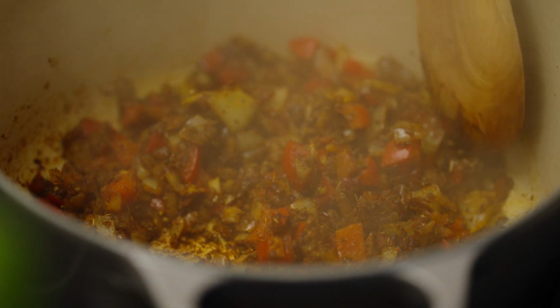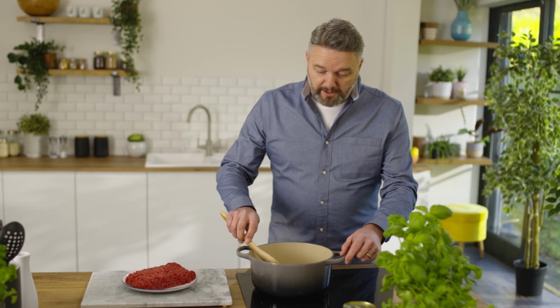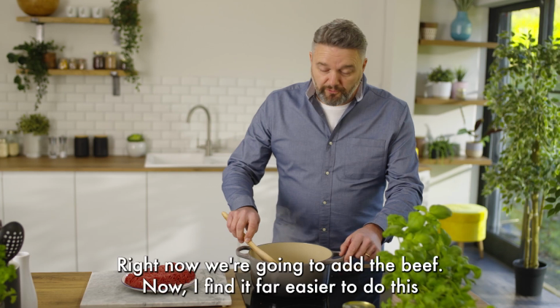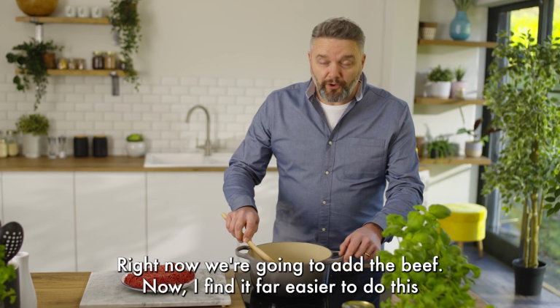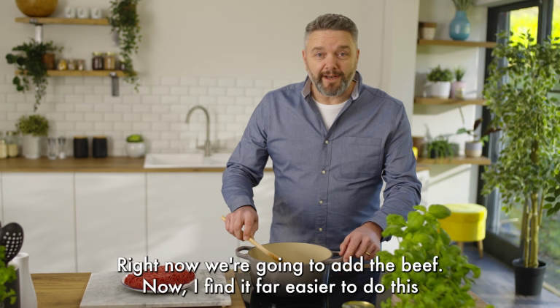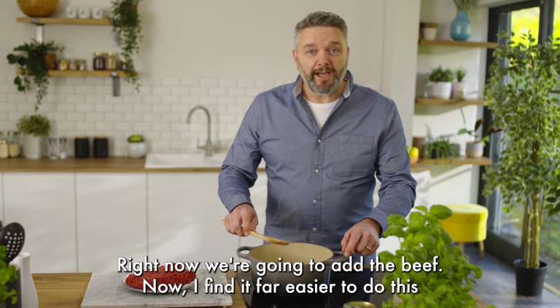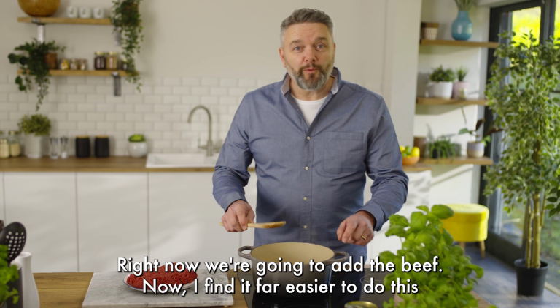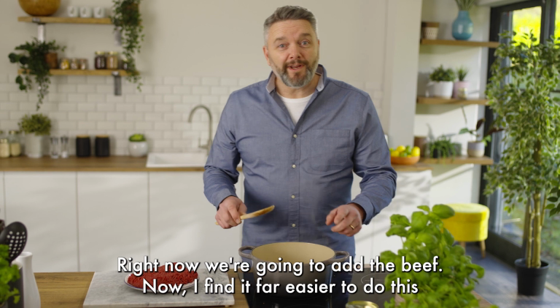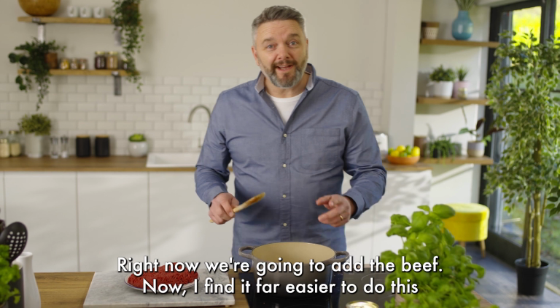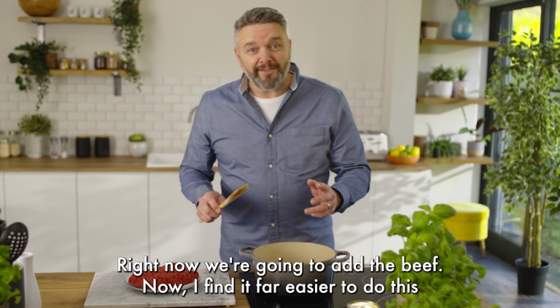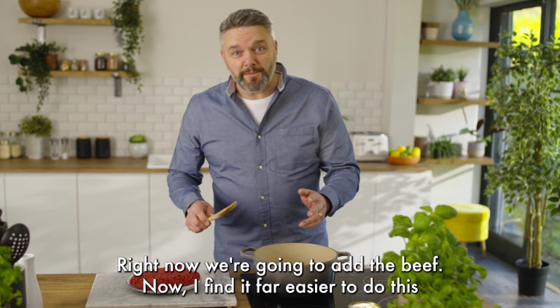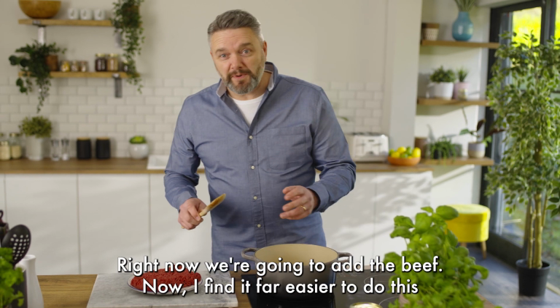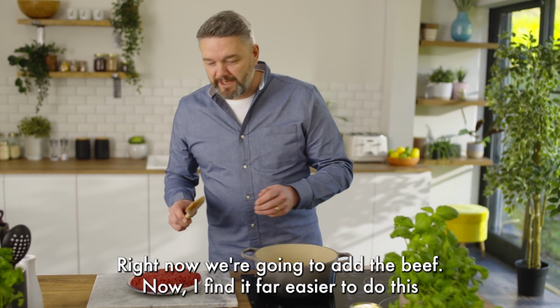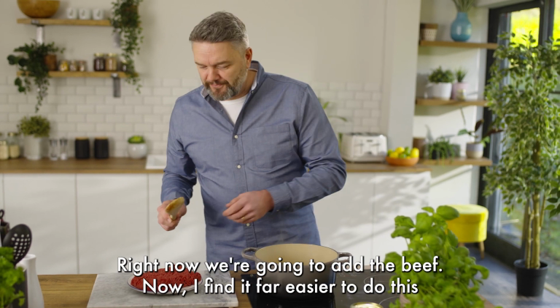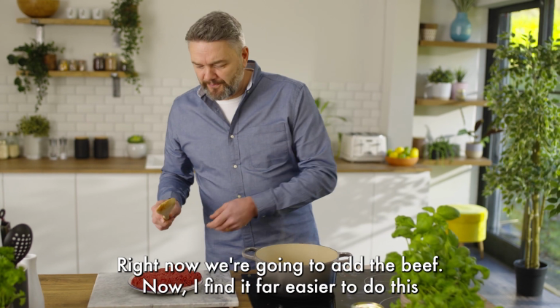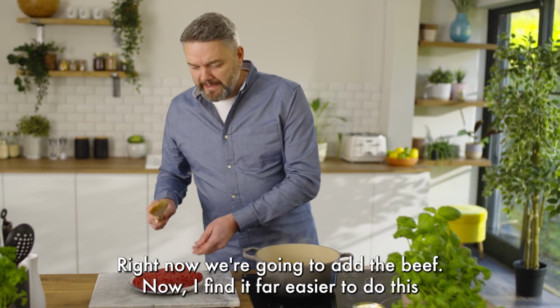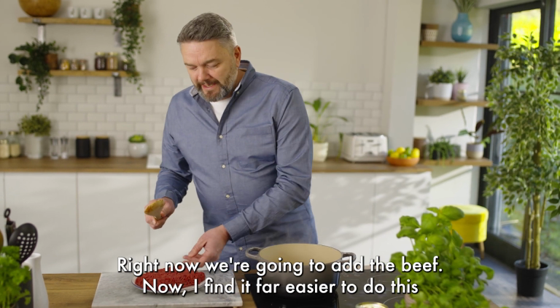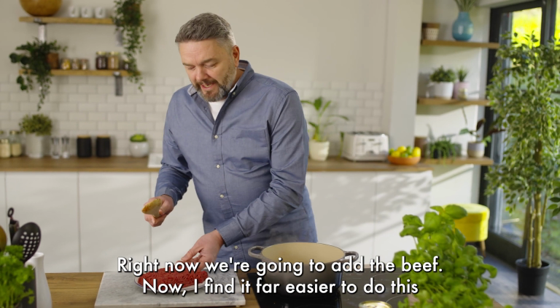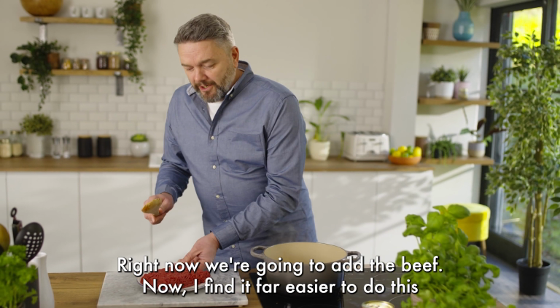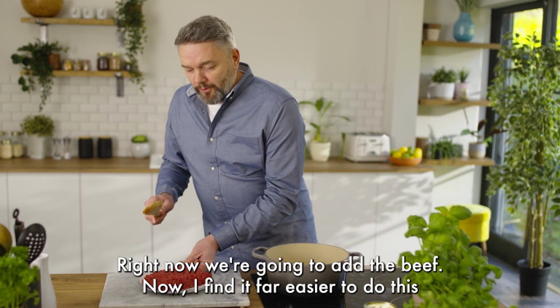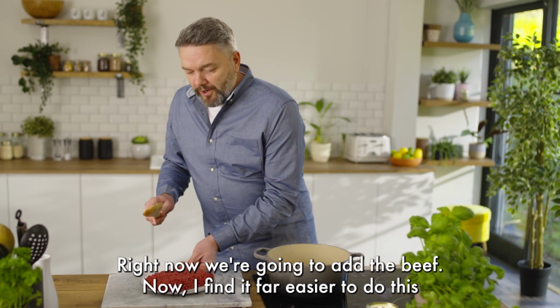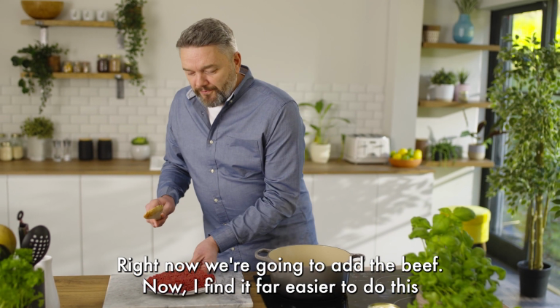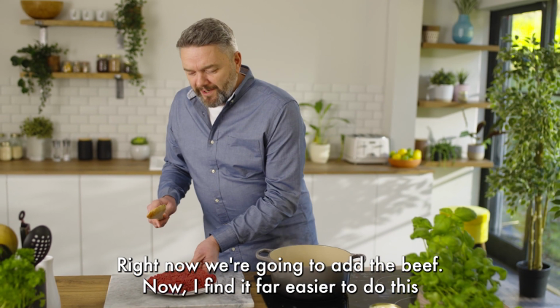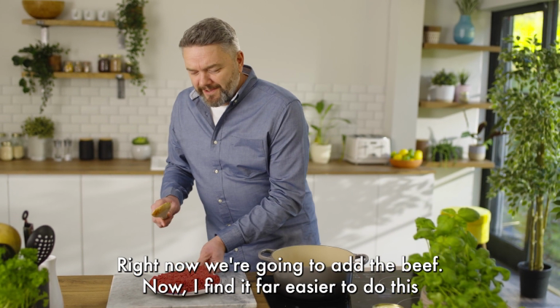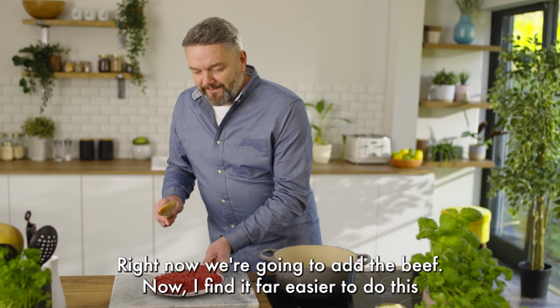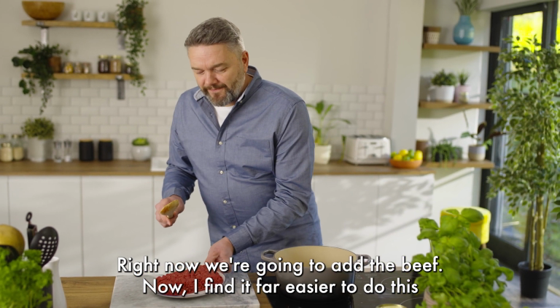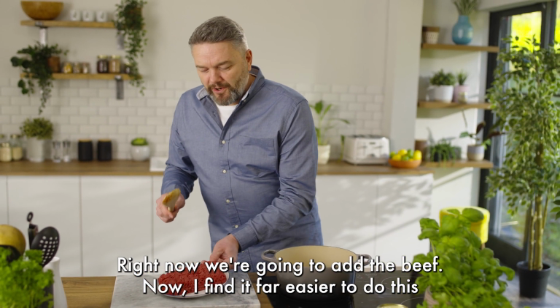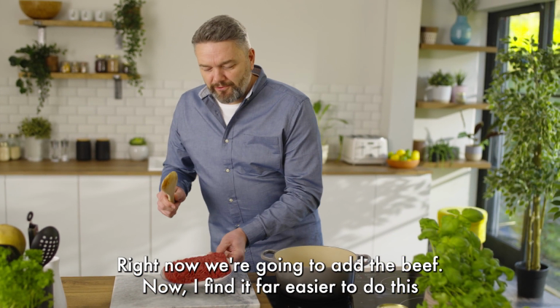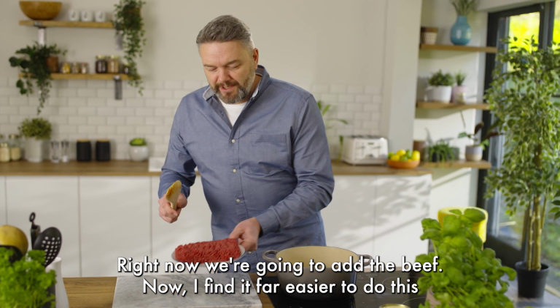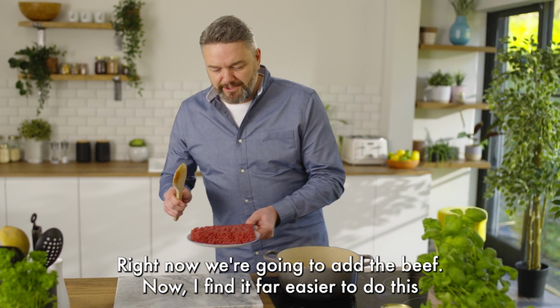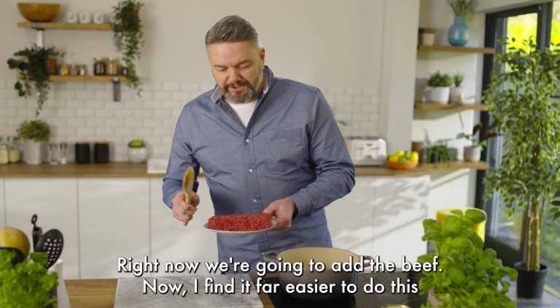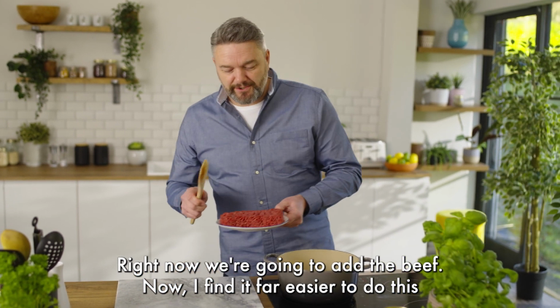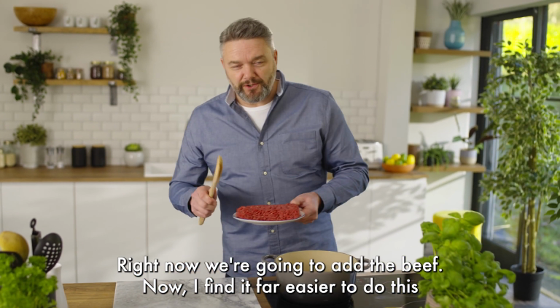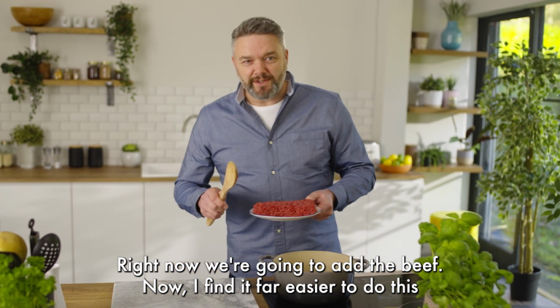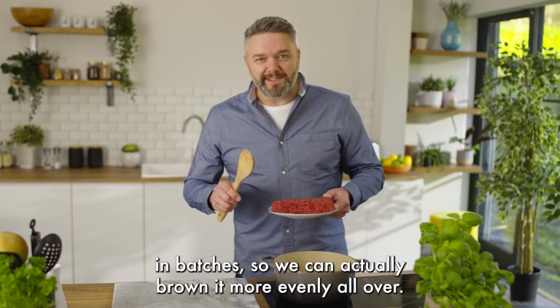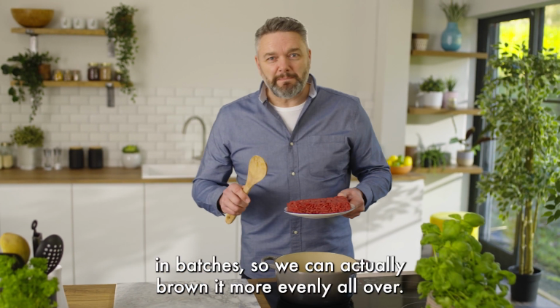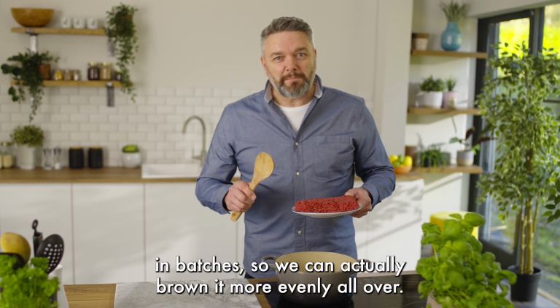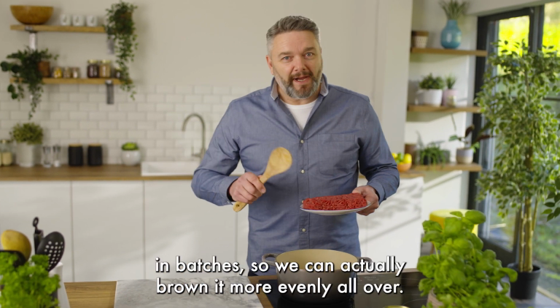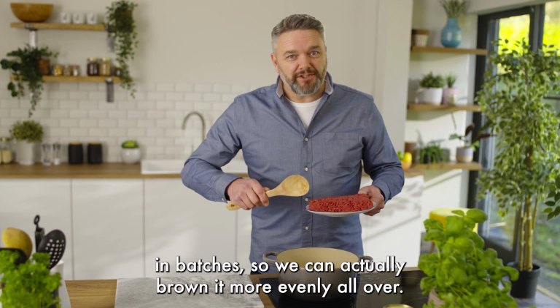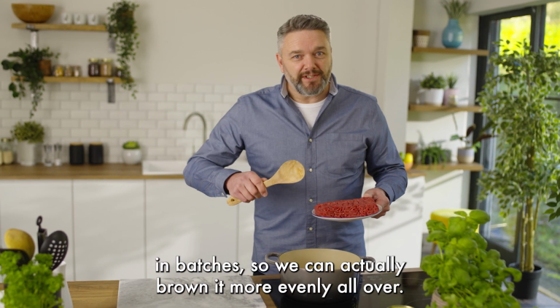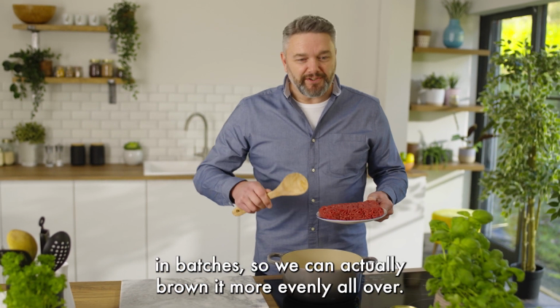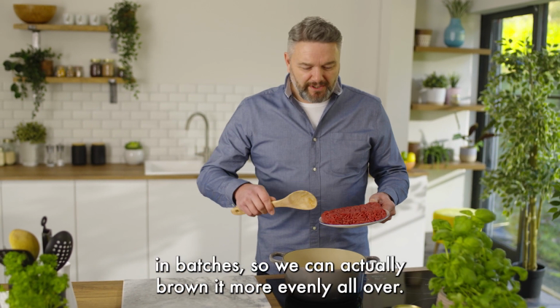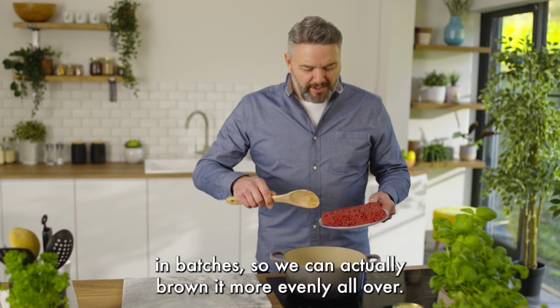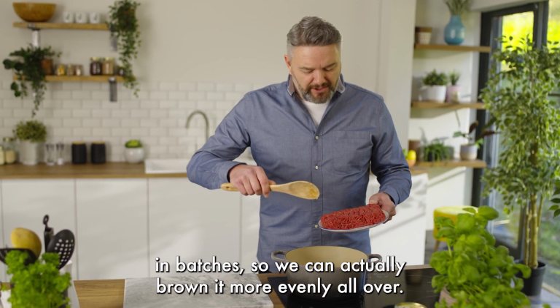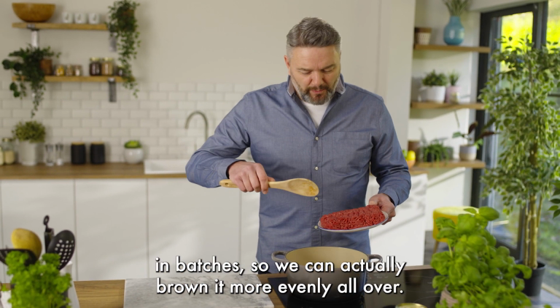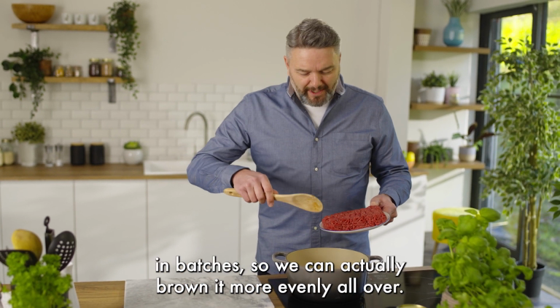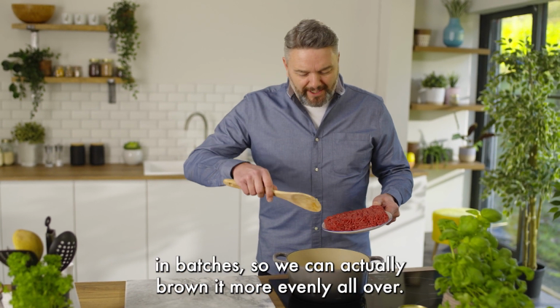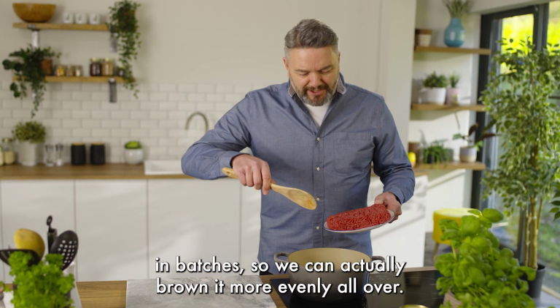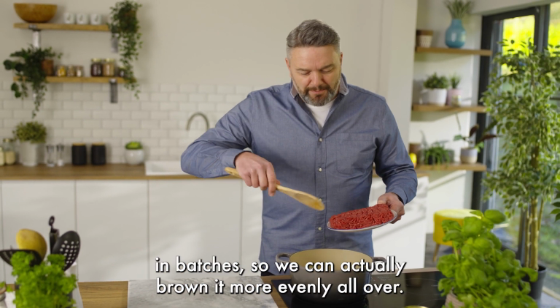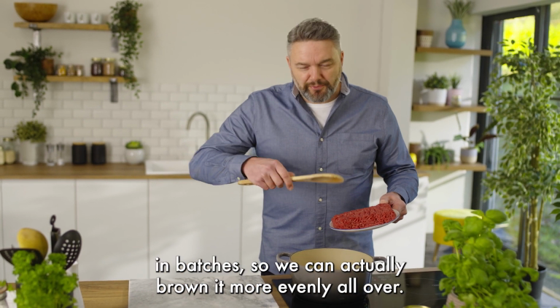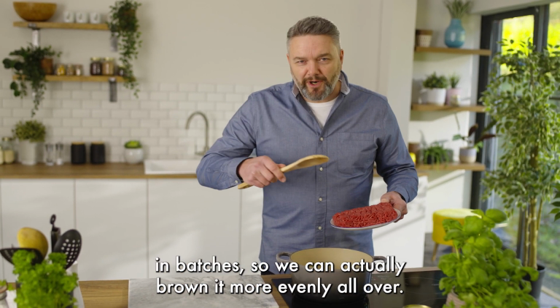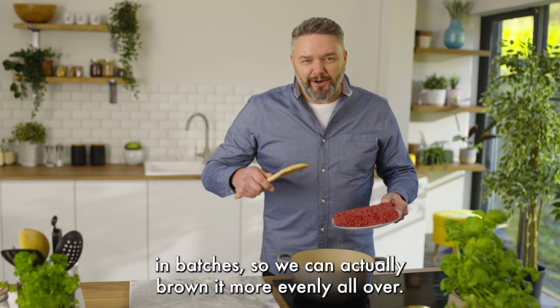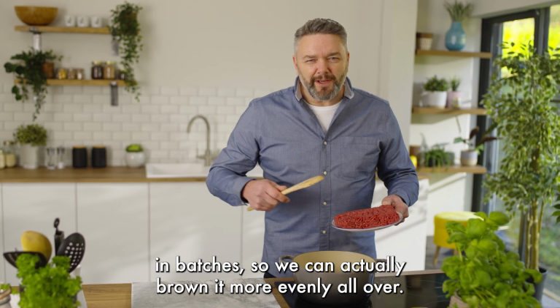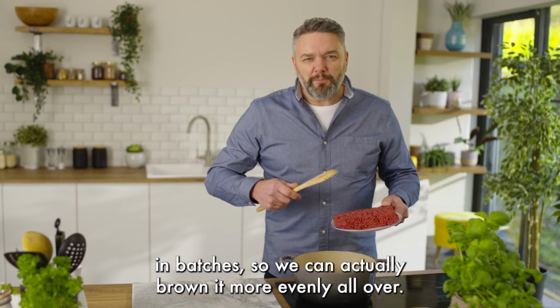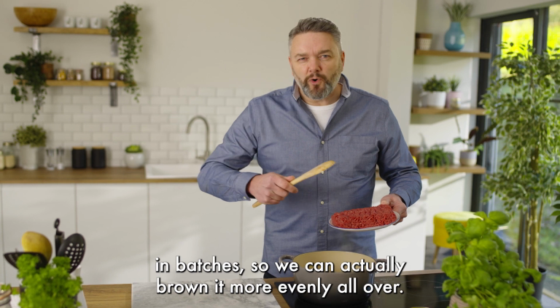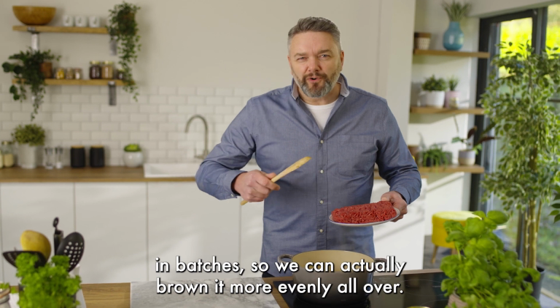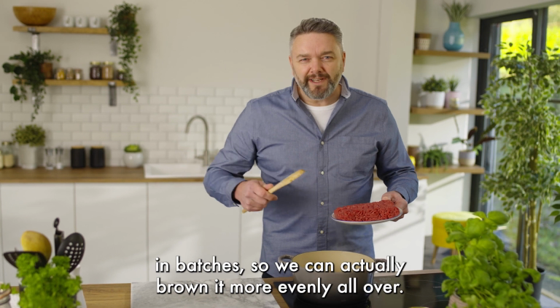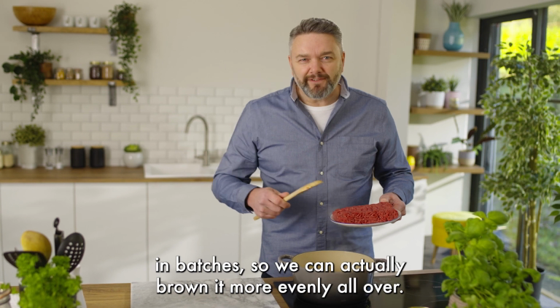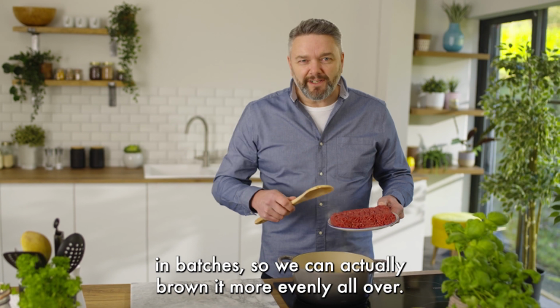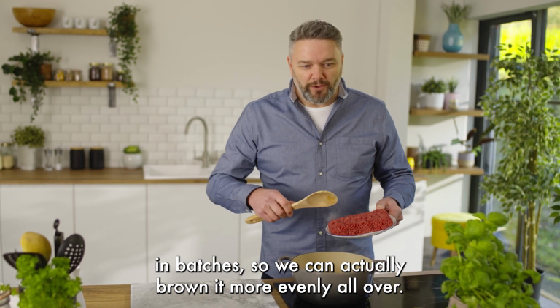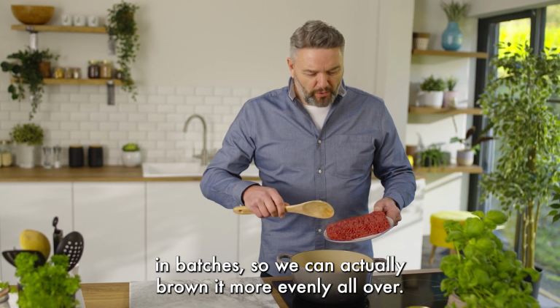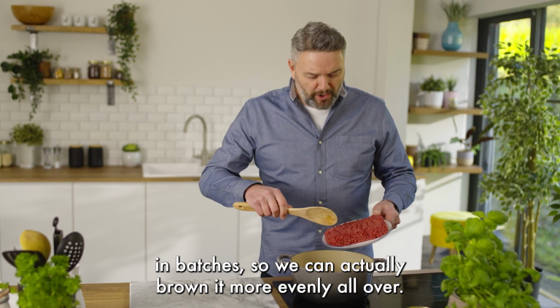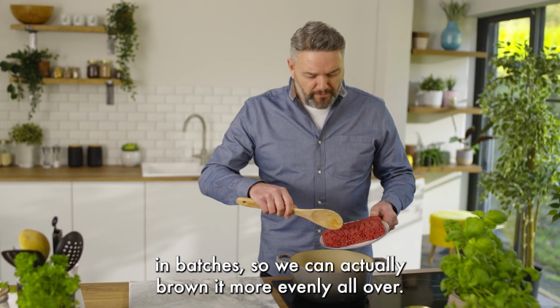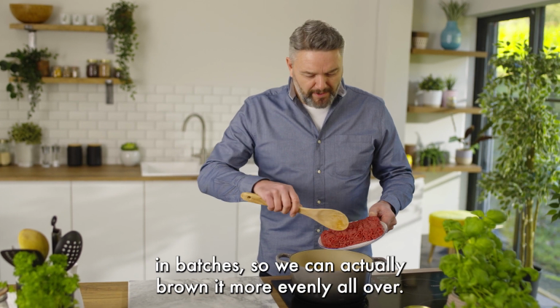Now we're going to add the beef. I find it far easier to do this in batches so we can actually brown it more evenly all over.